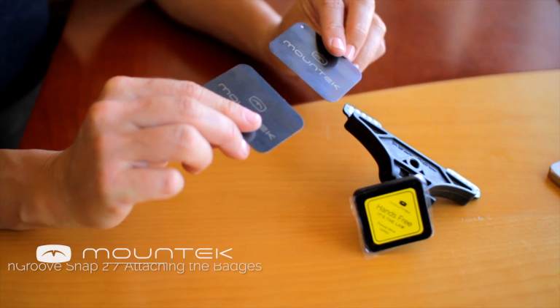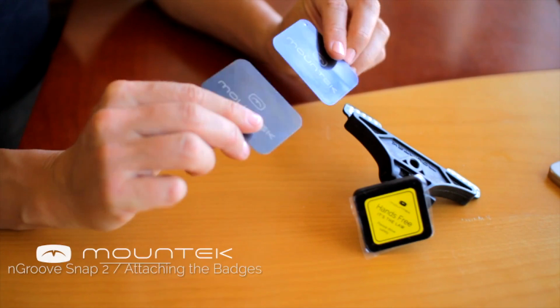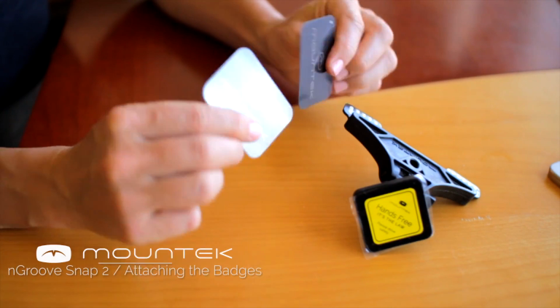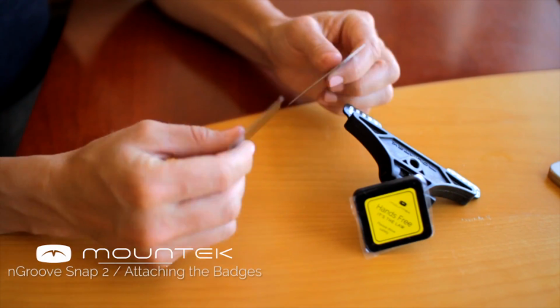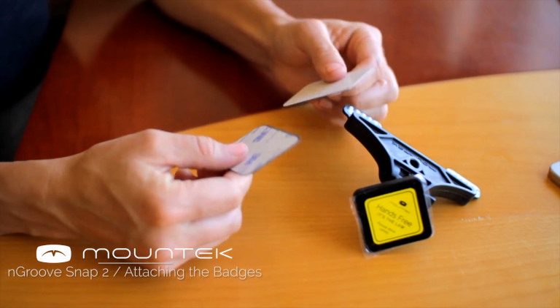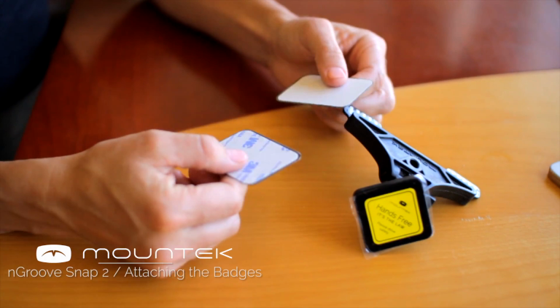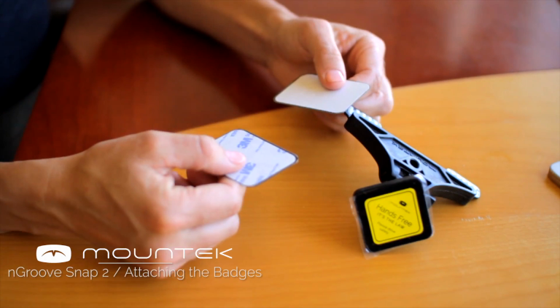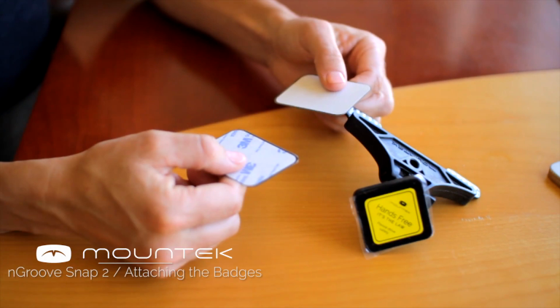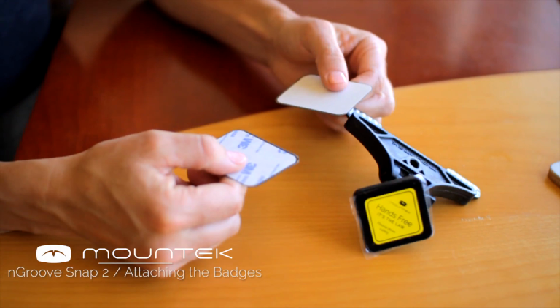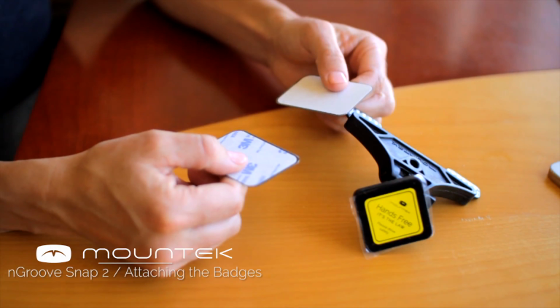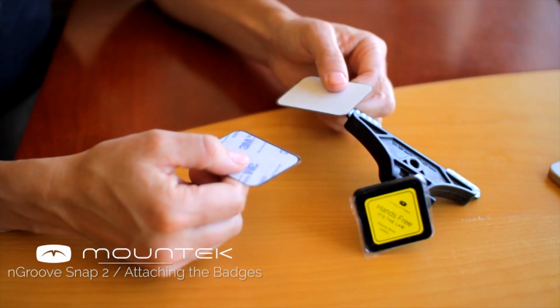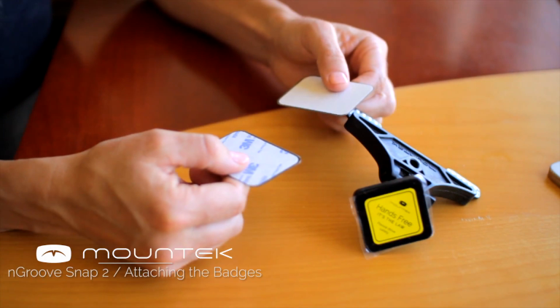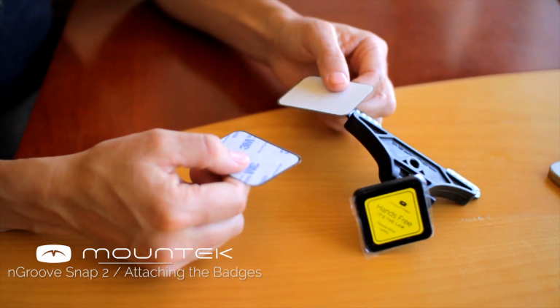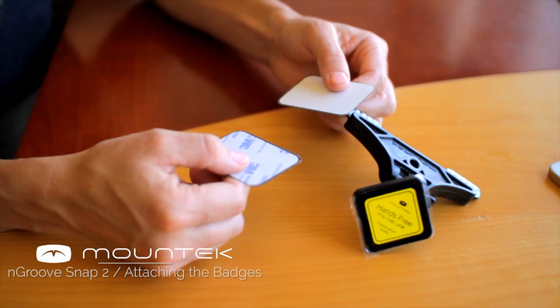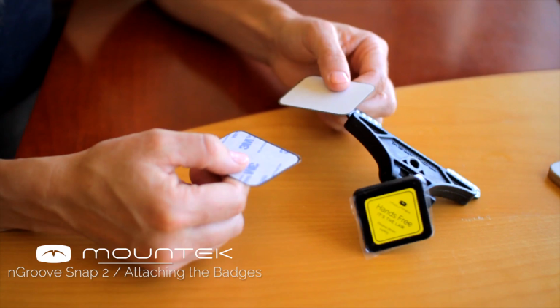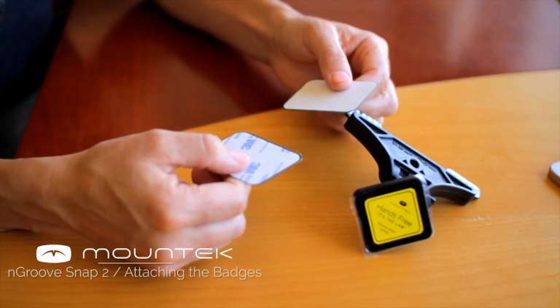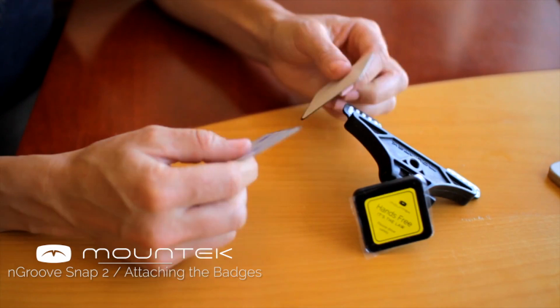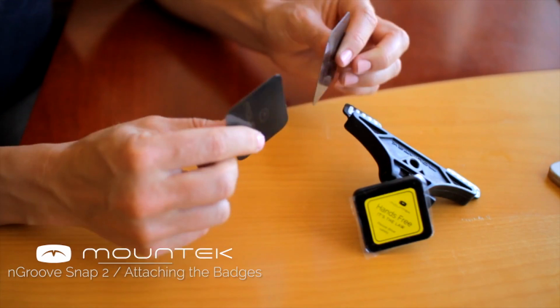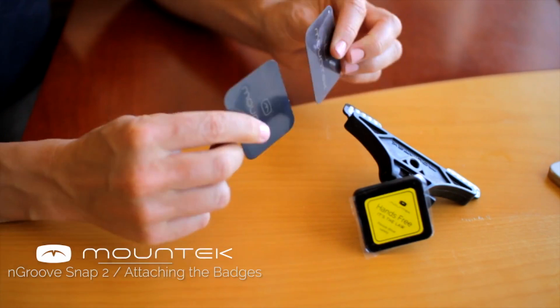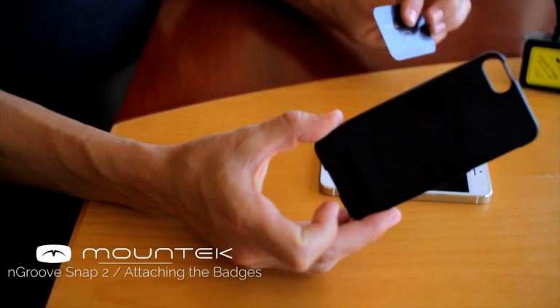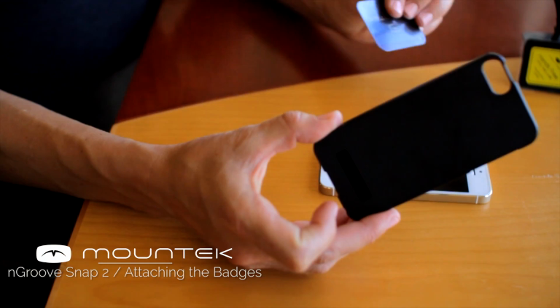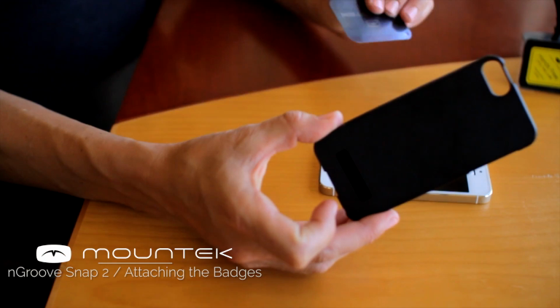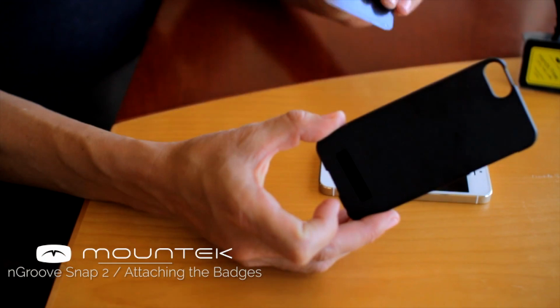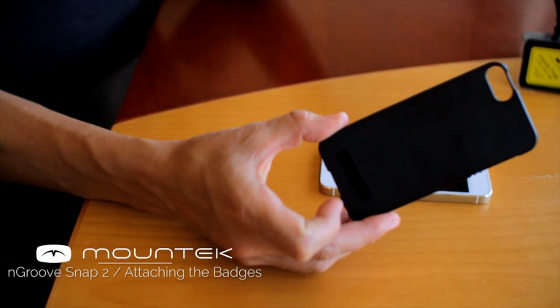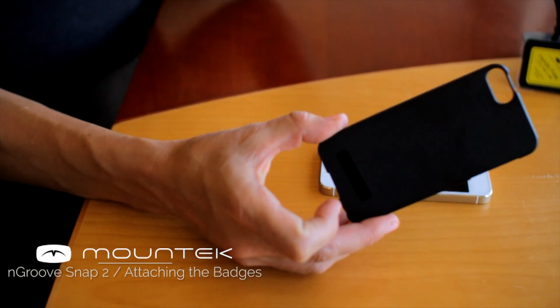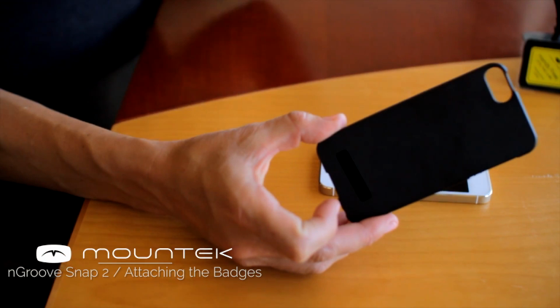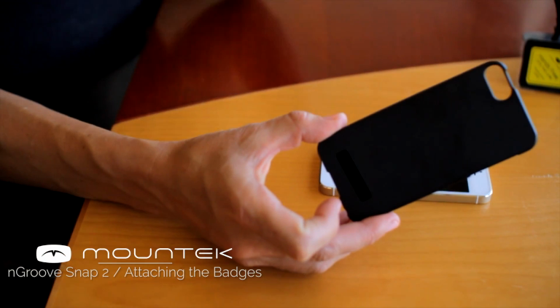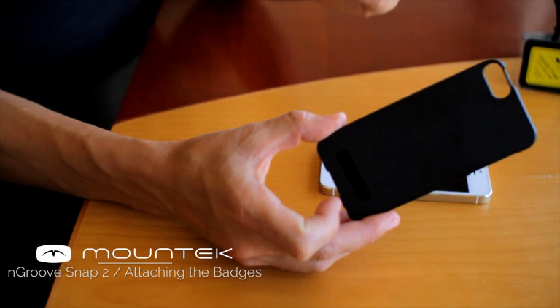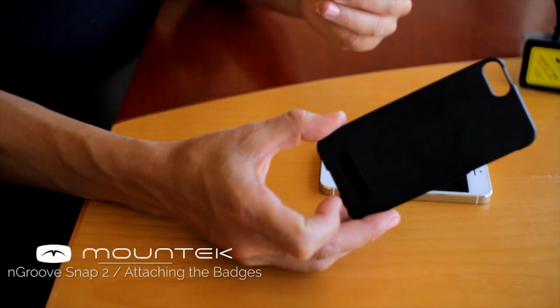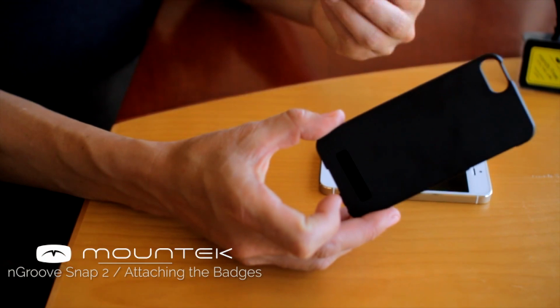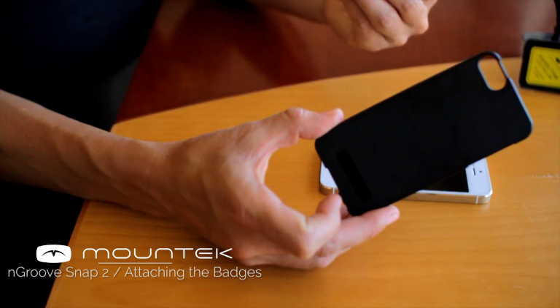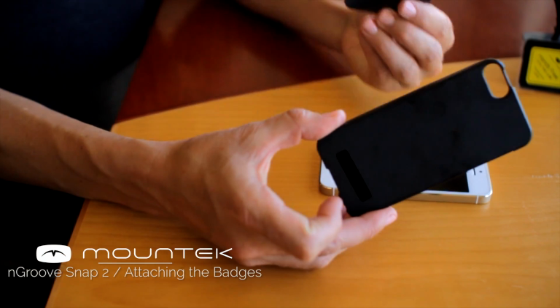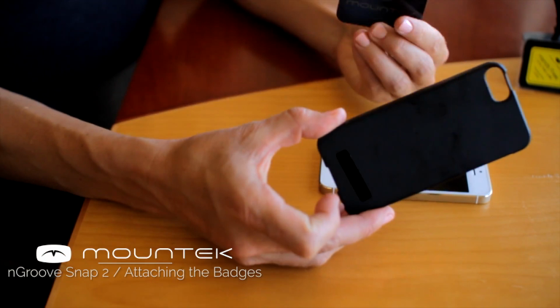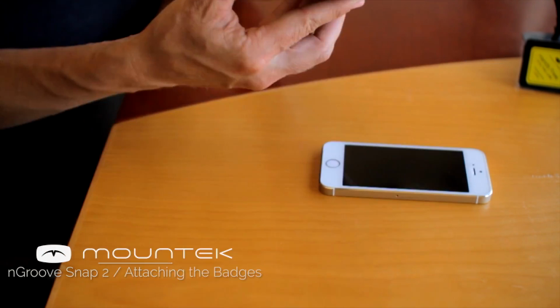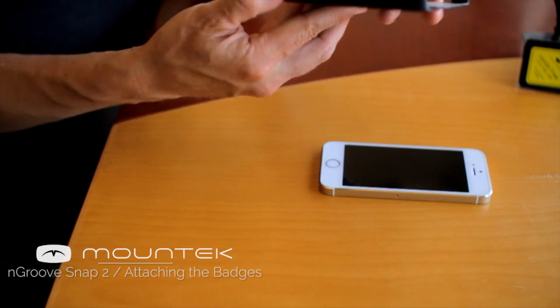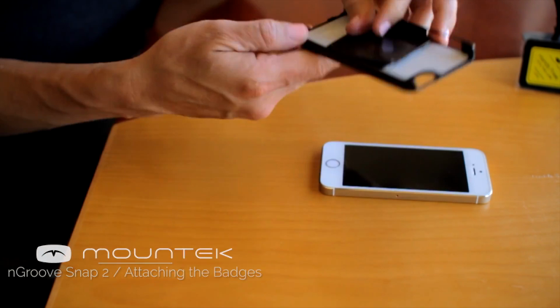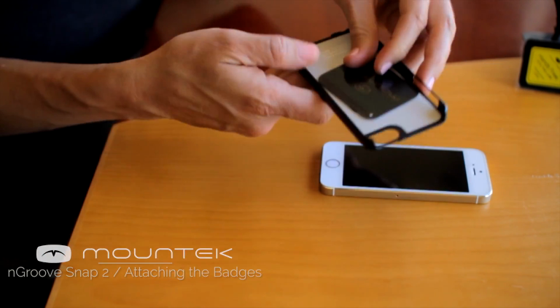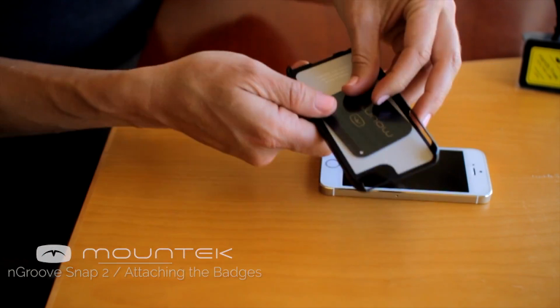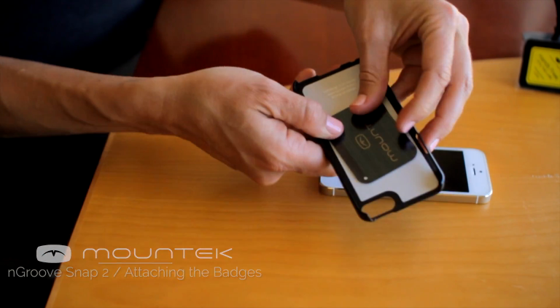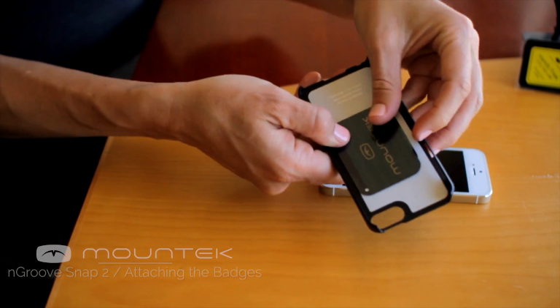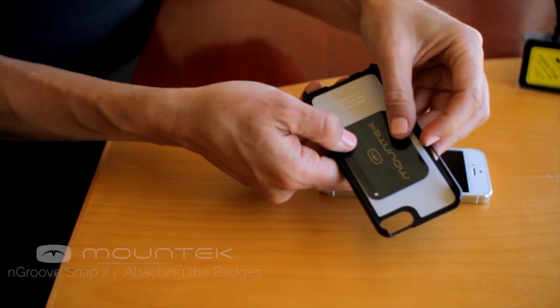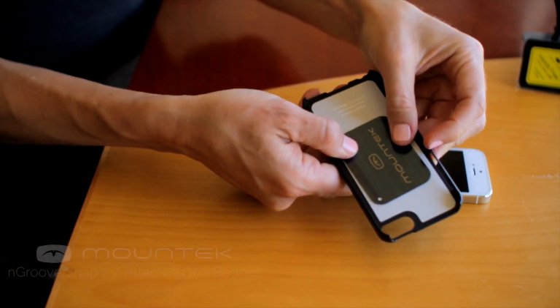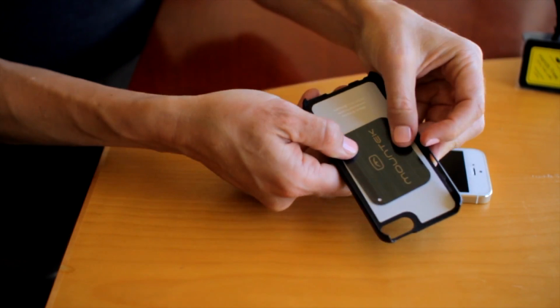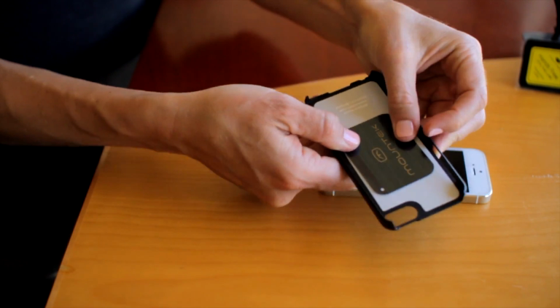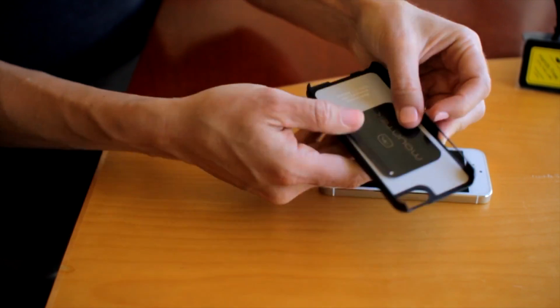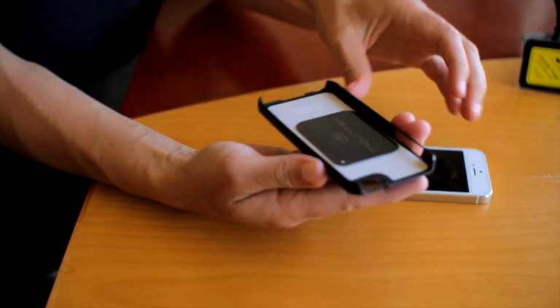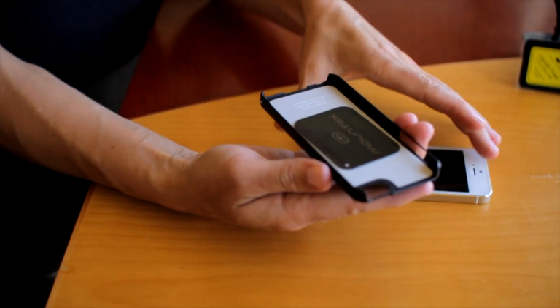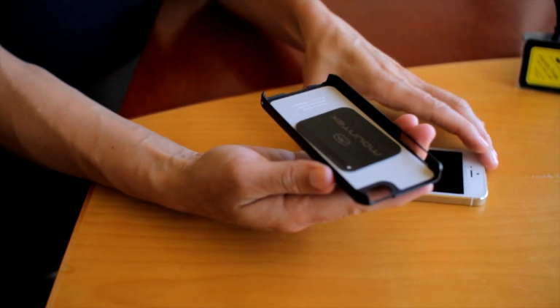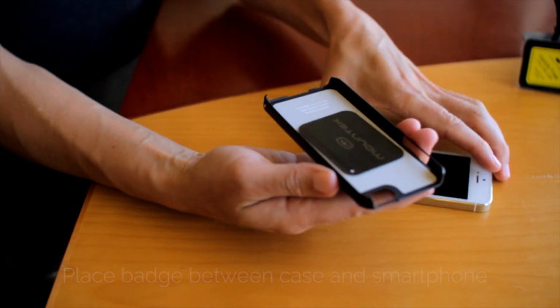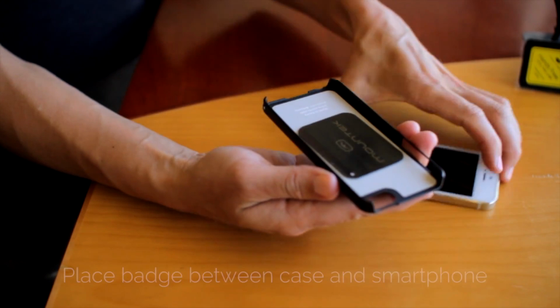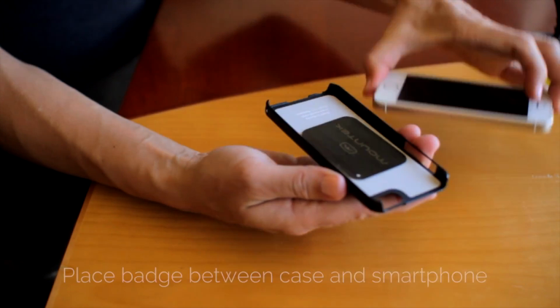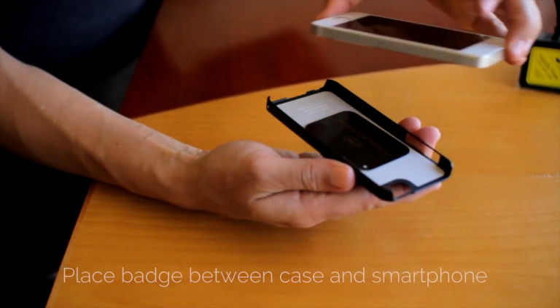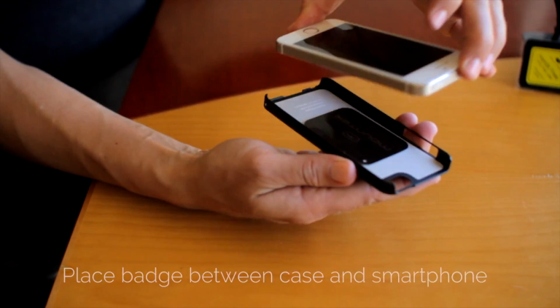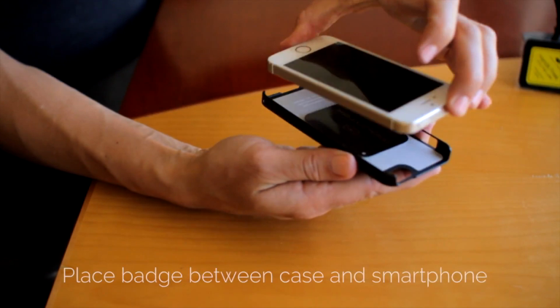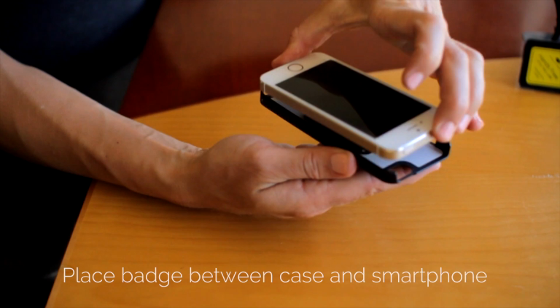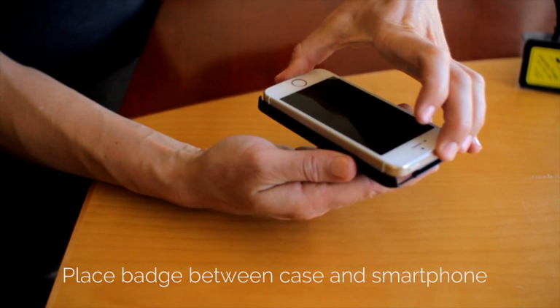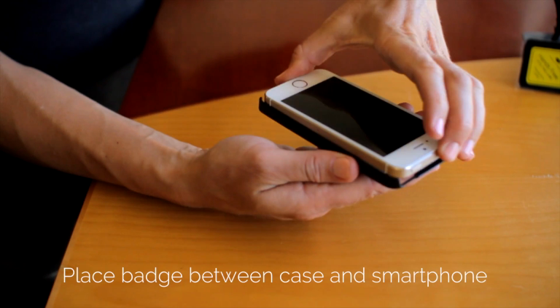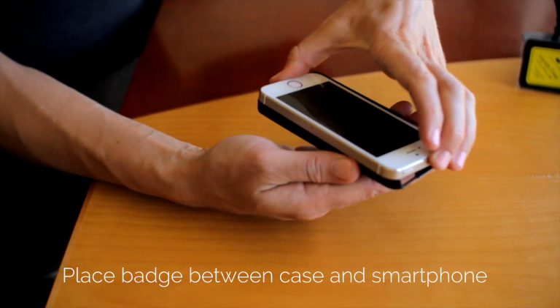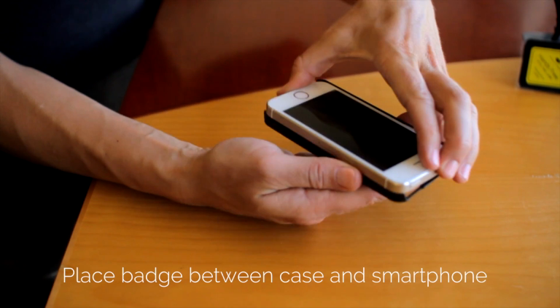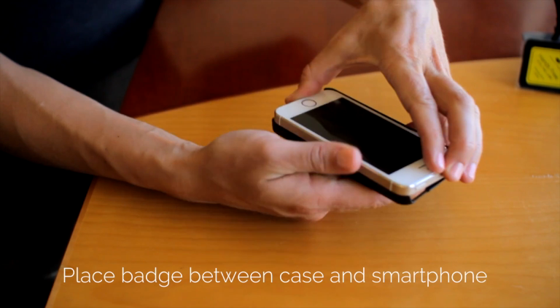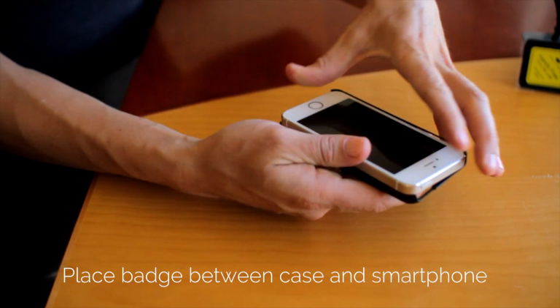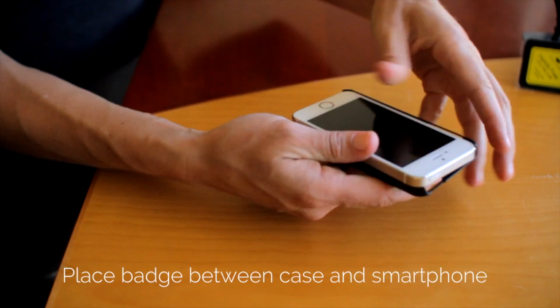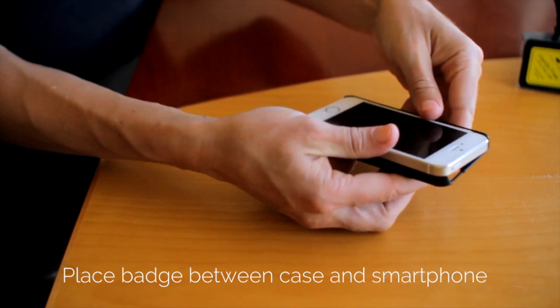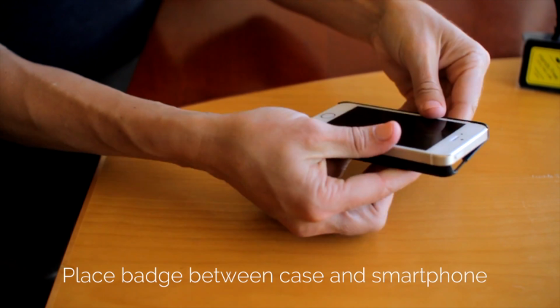One of the badges is thicker than the others. The reason why we have the badges with different thicknesses is that the magnetic hold is stronger with the thicker badges.